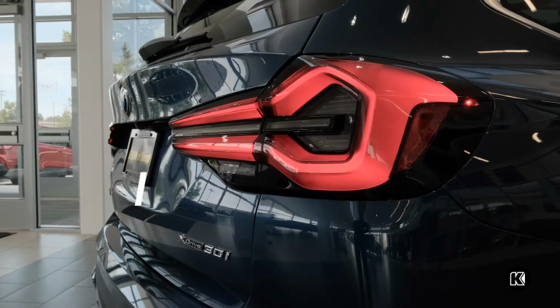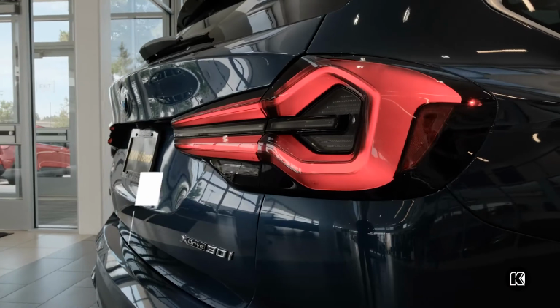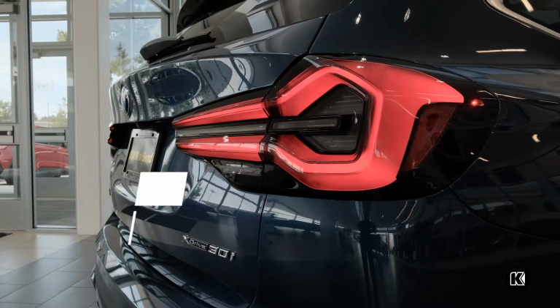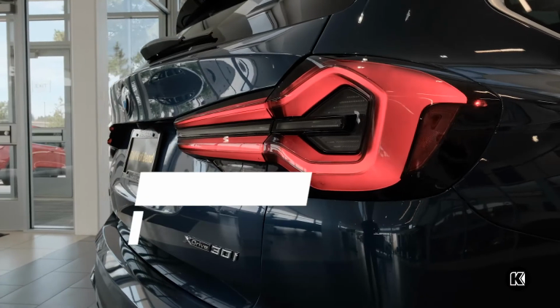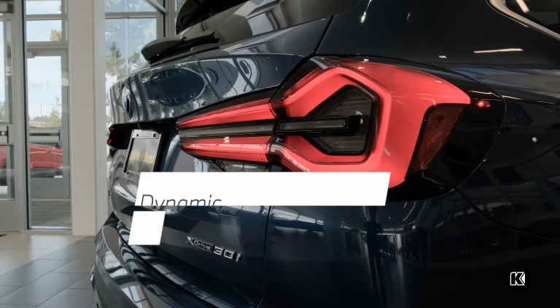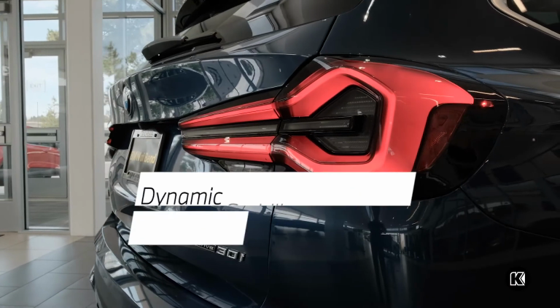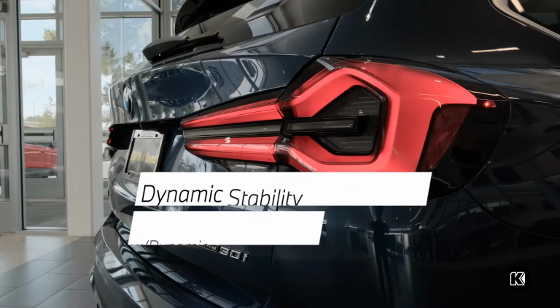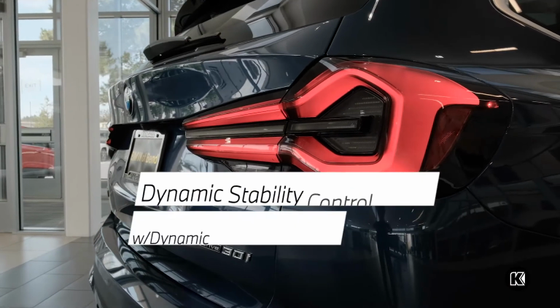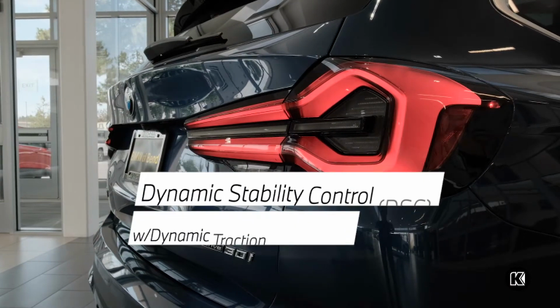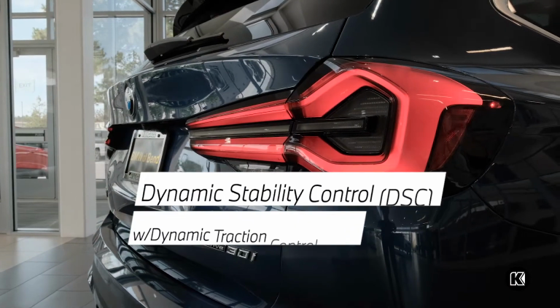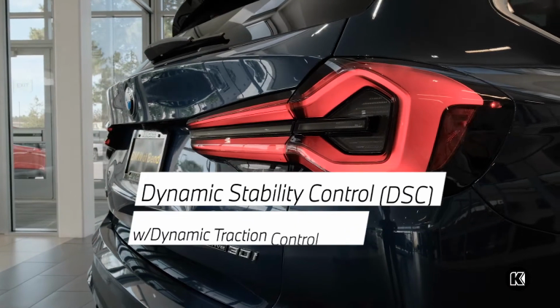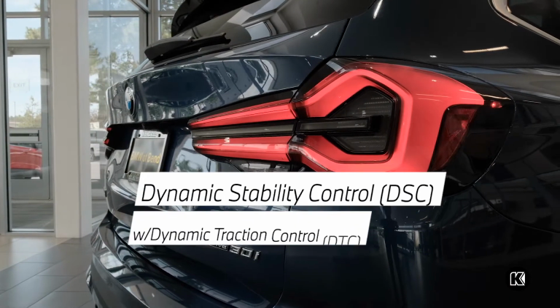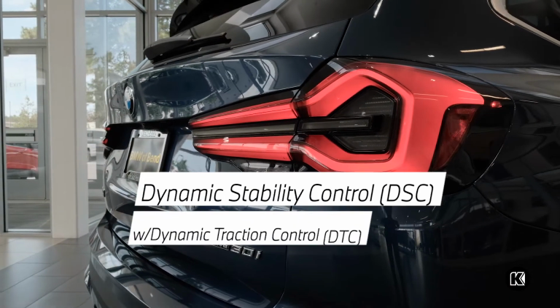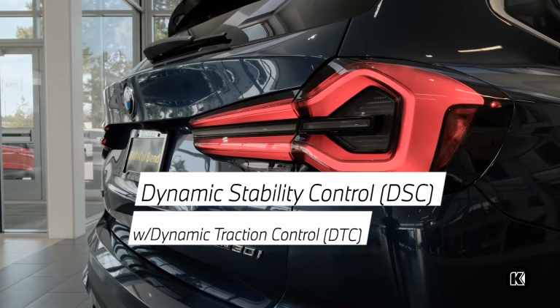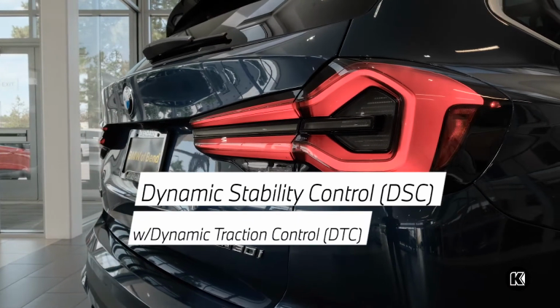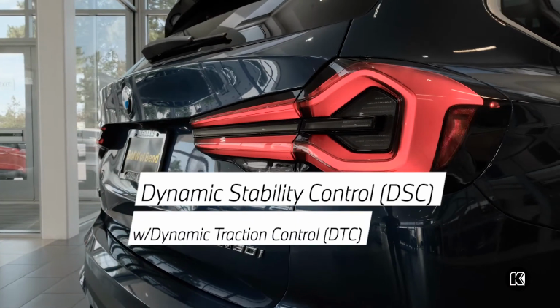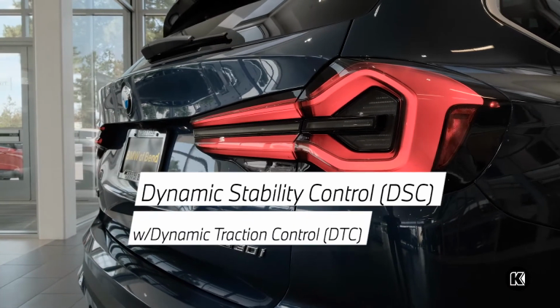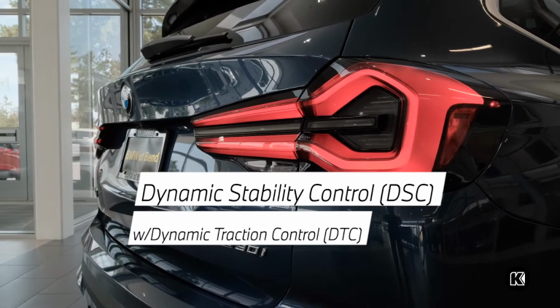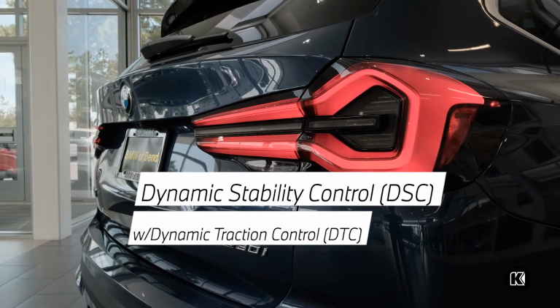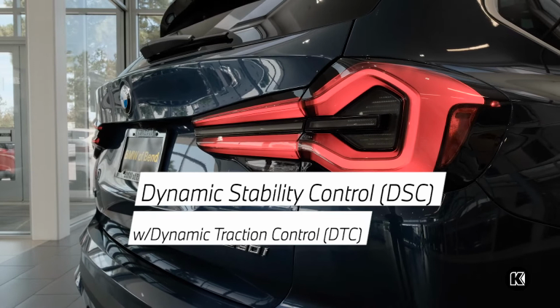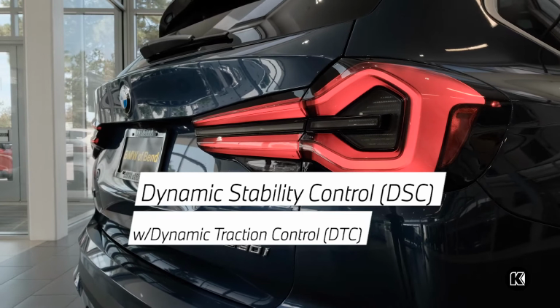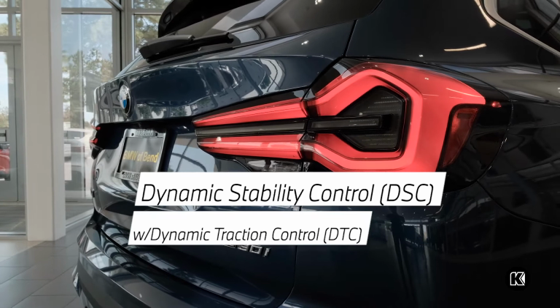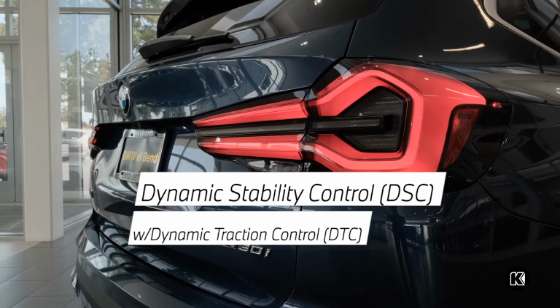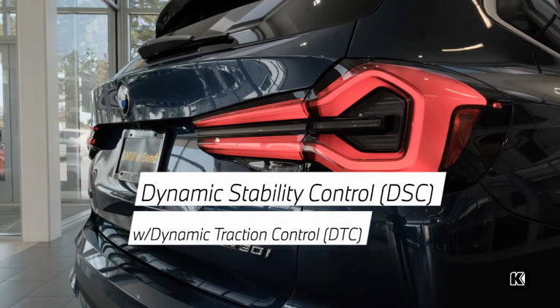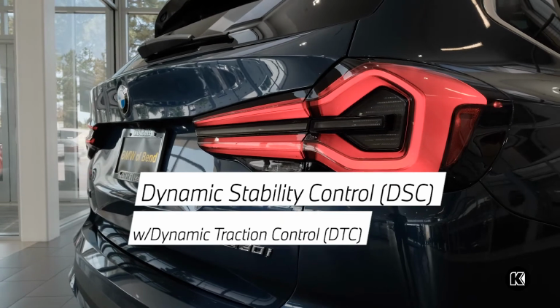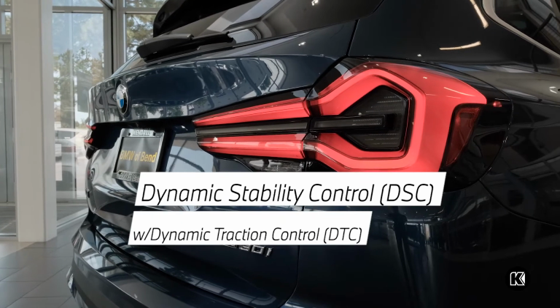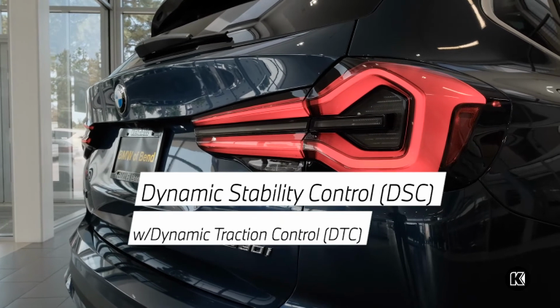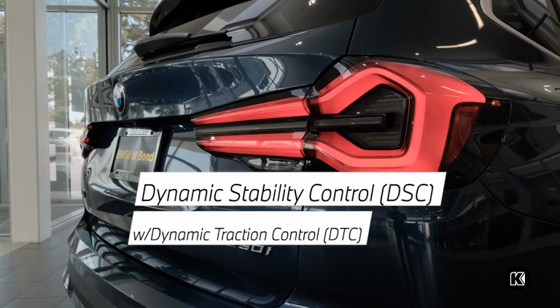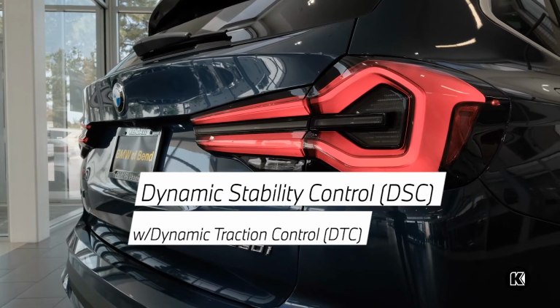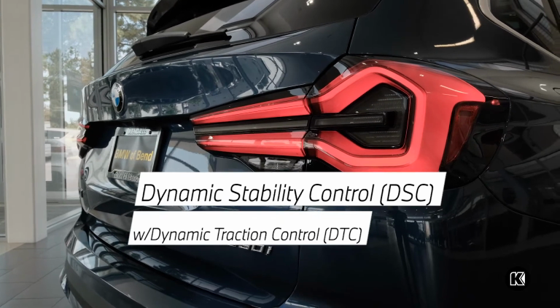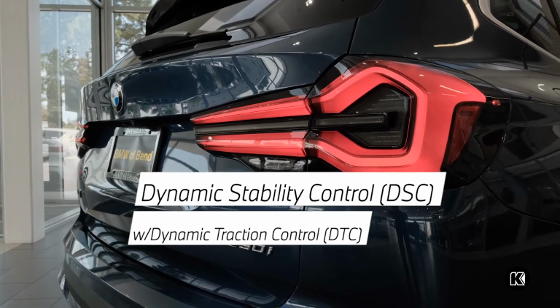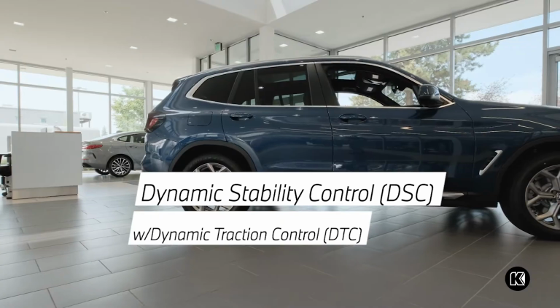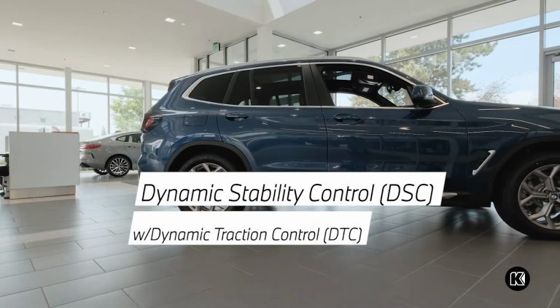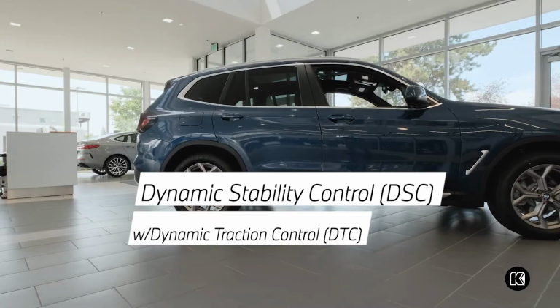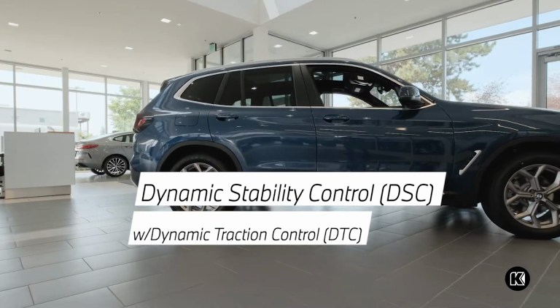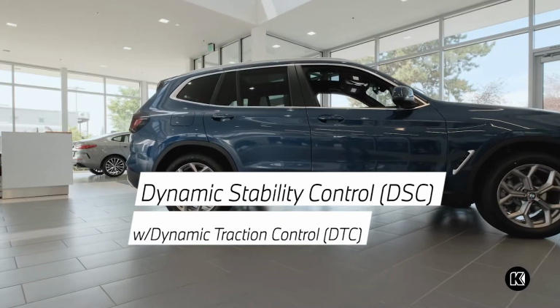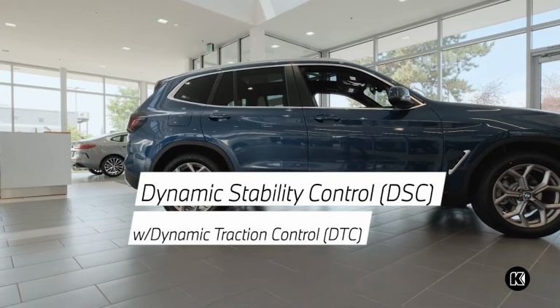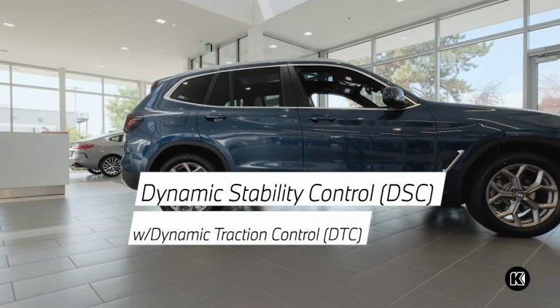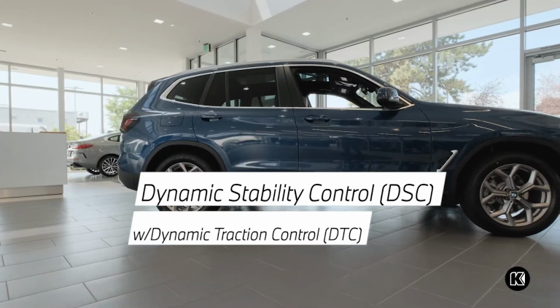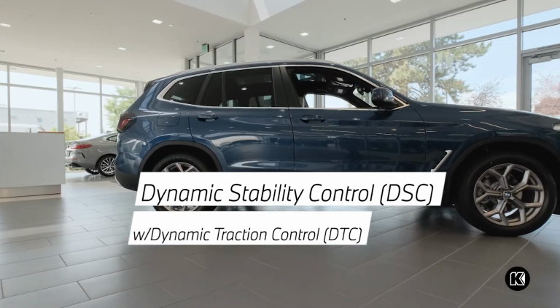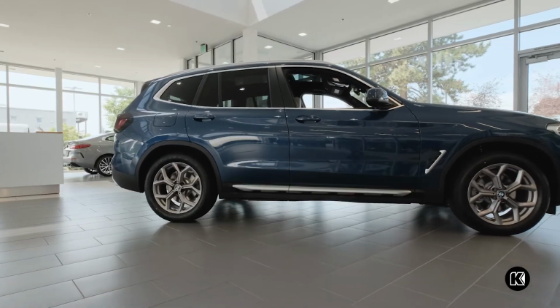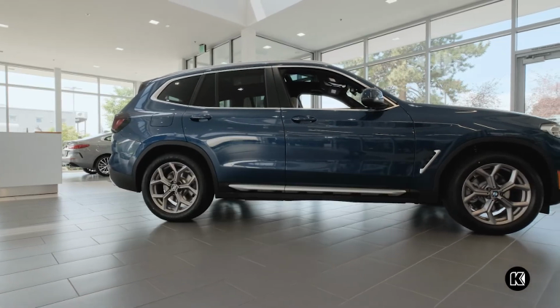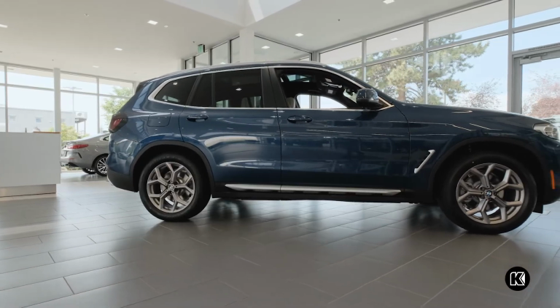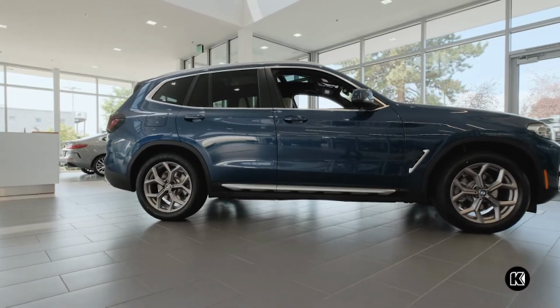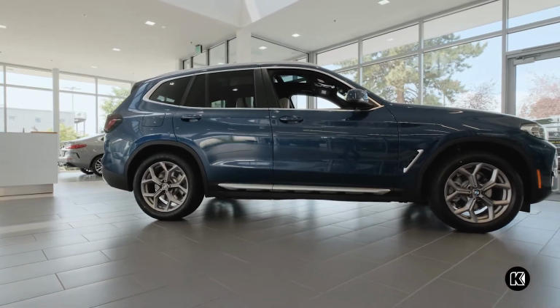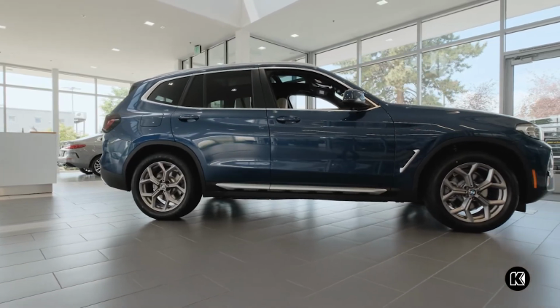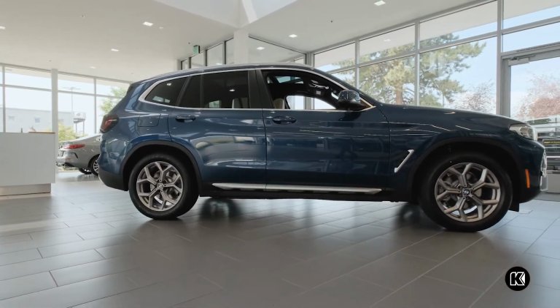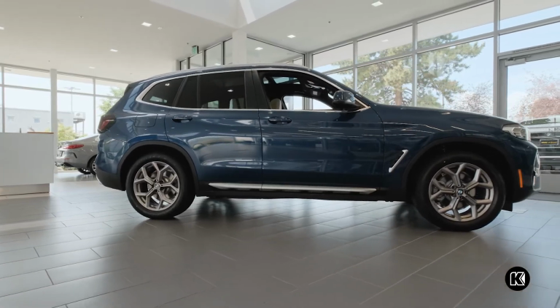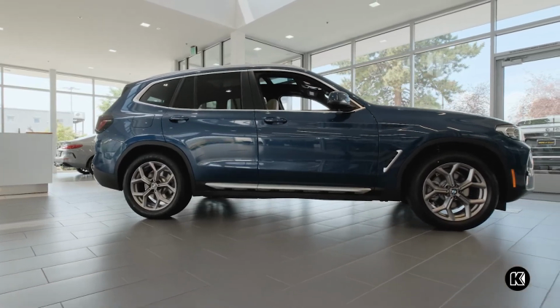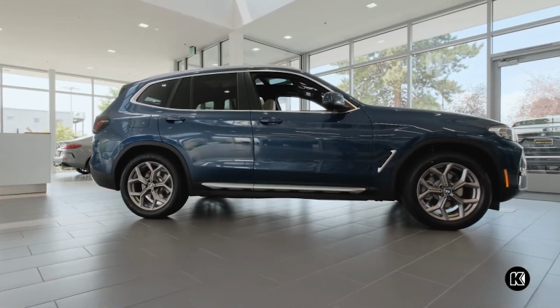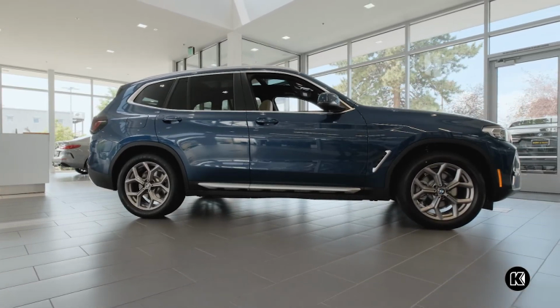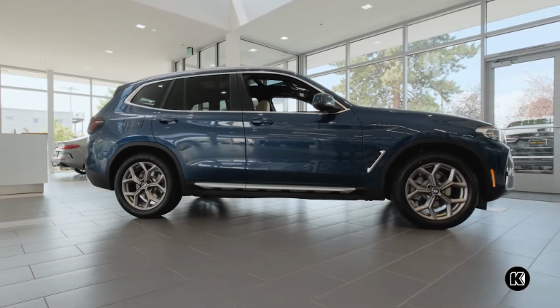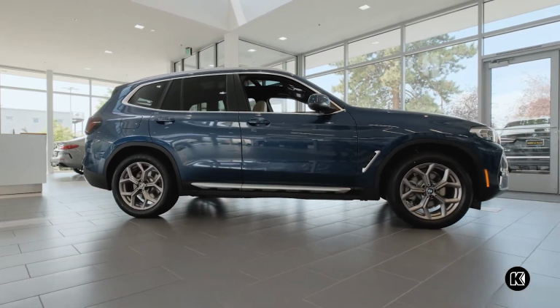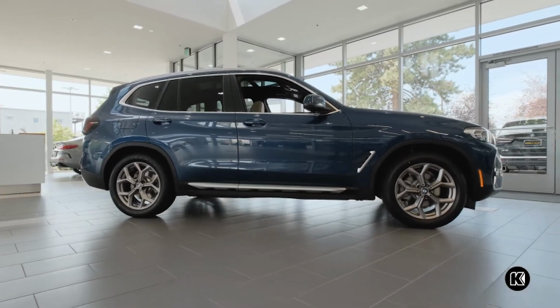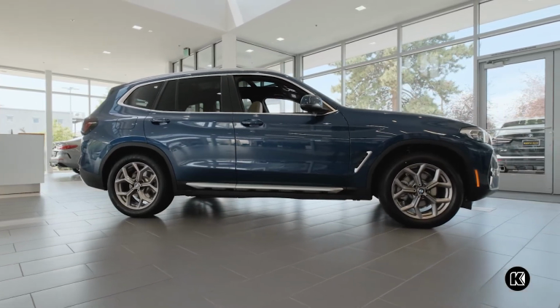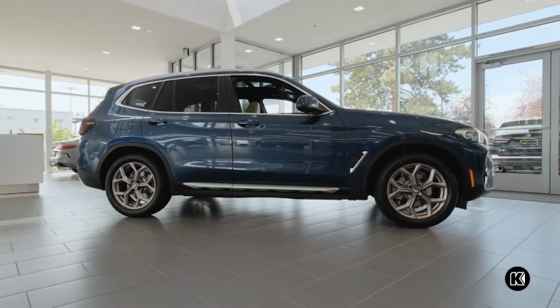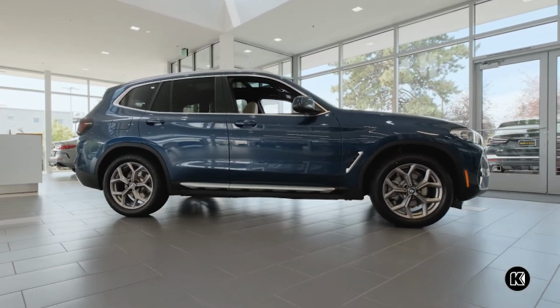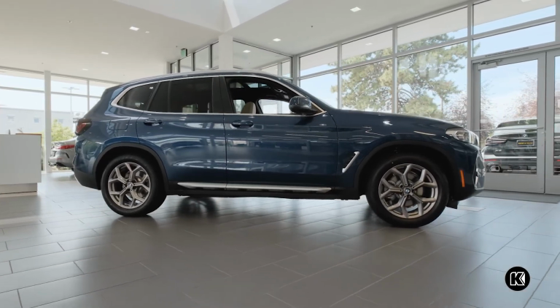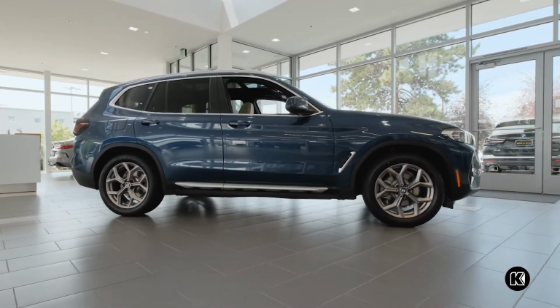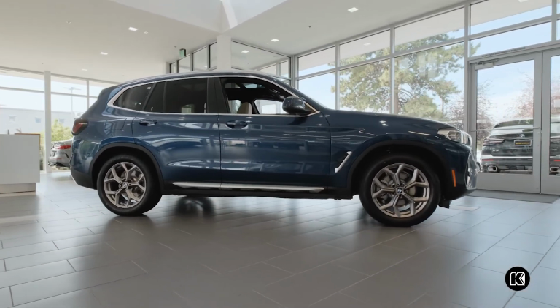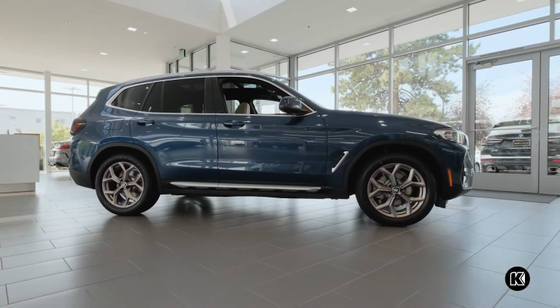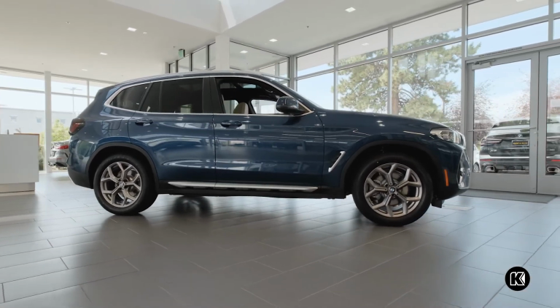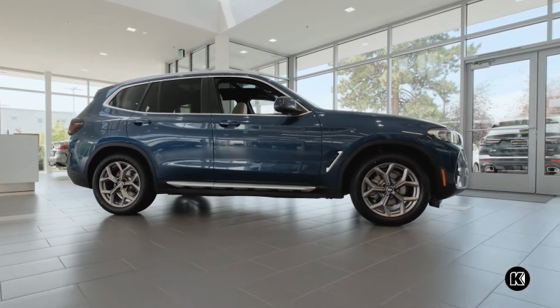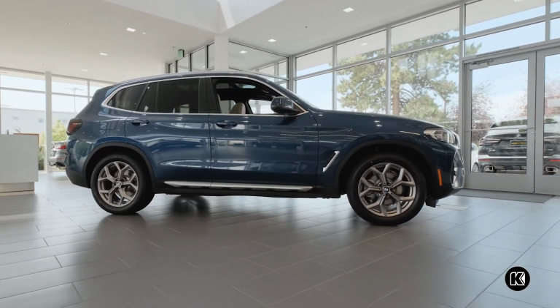It also features a dynamic stability control system which guards against off-road situations where sudden braking might cause you to skid.